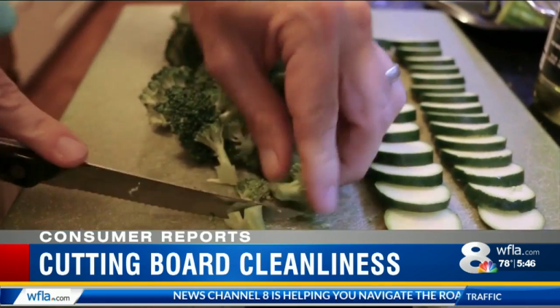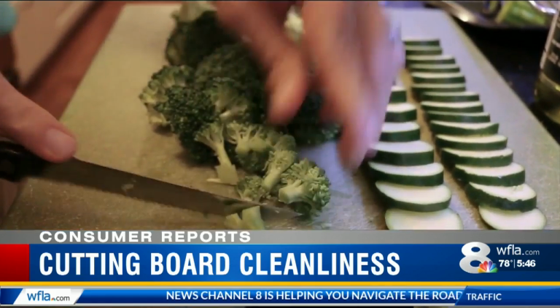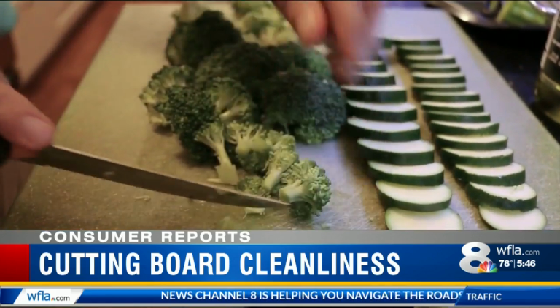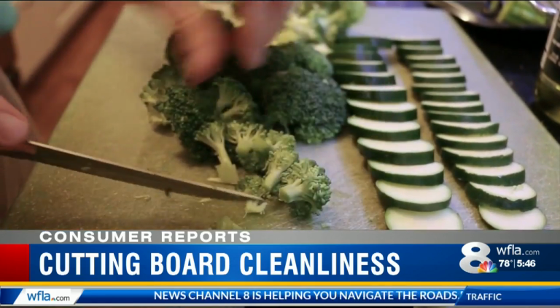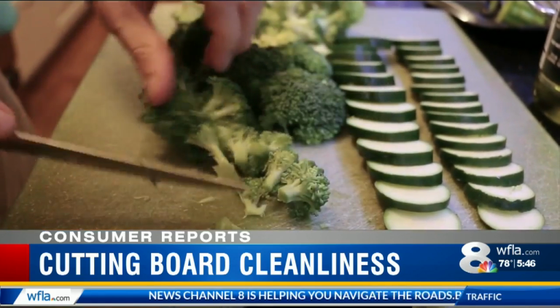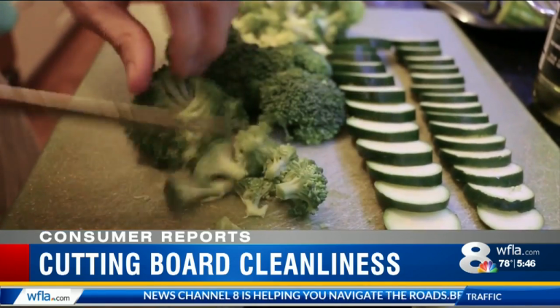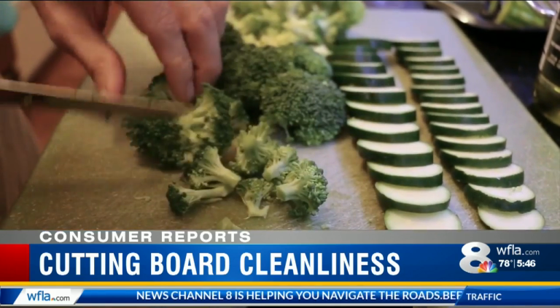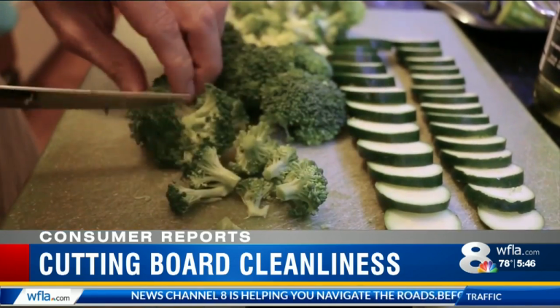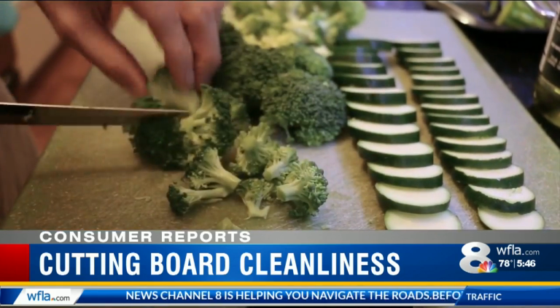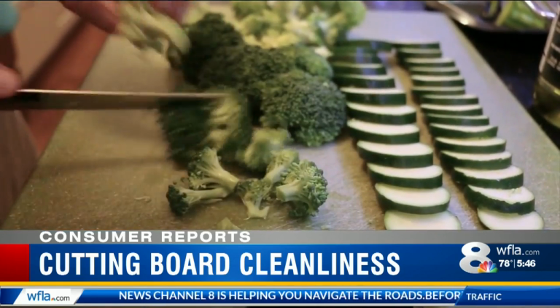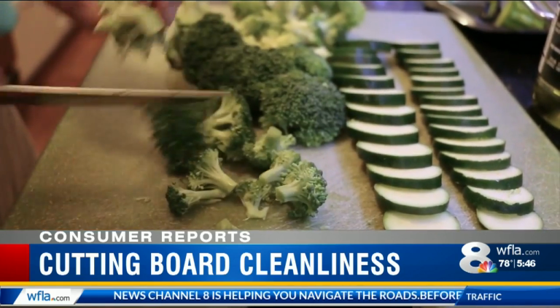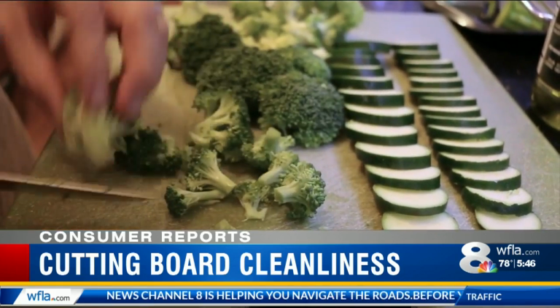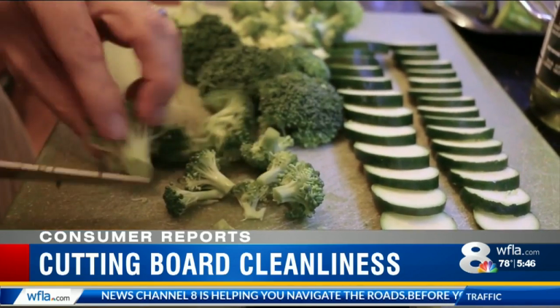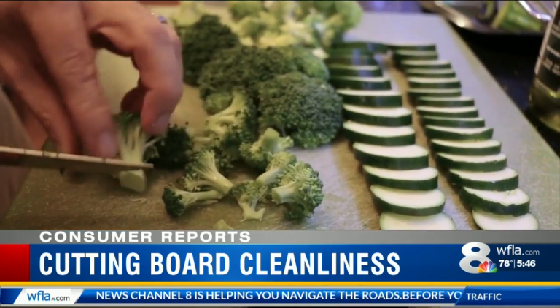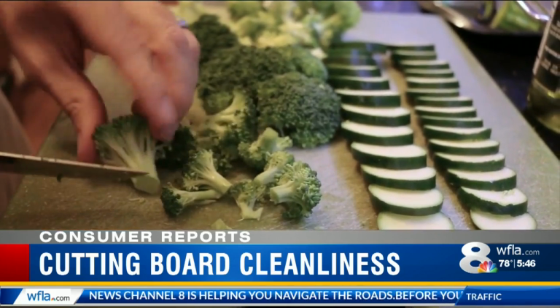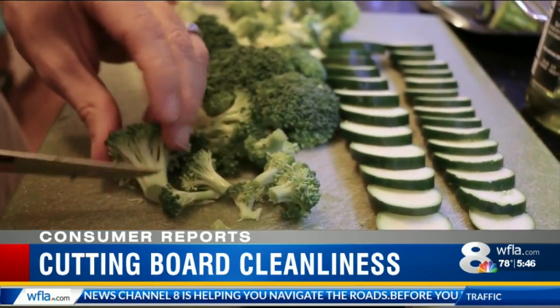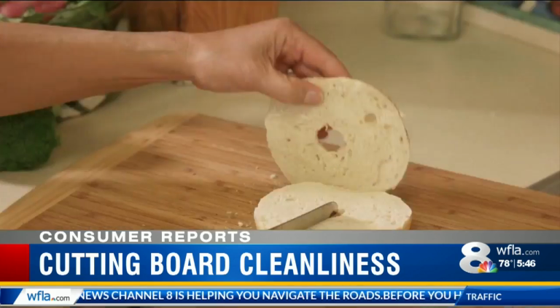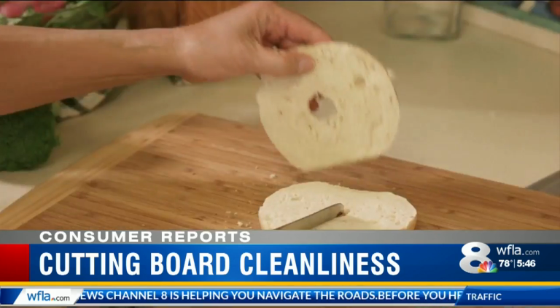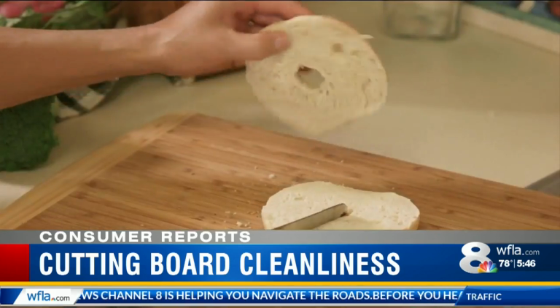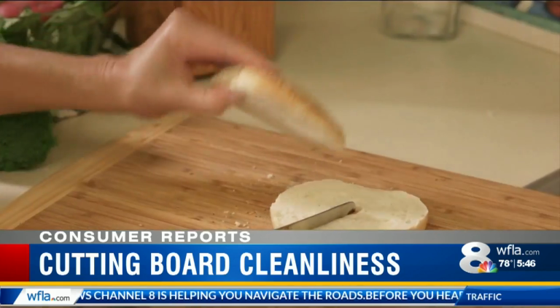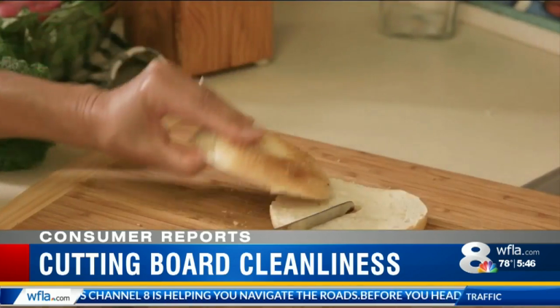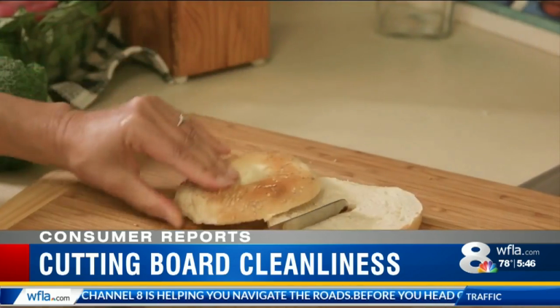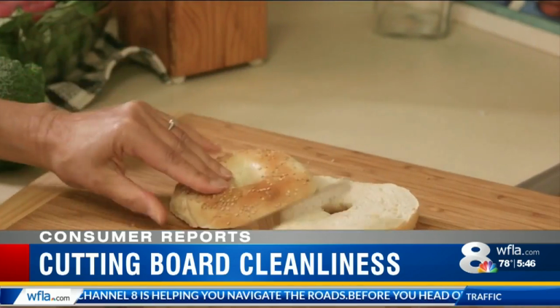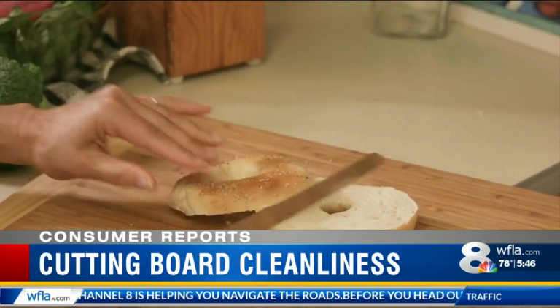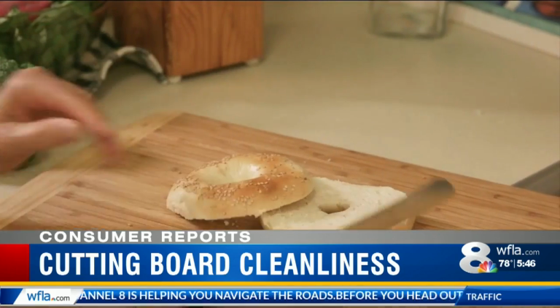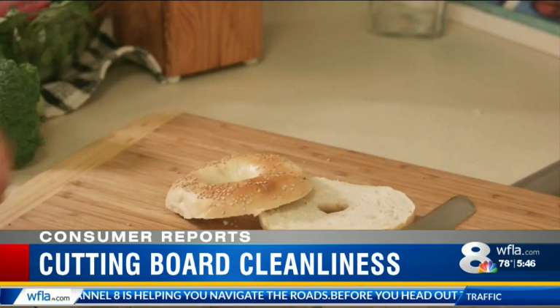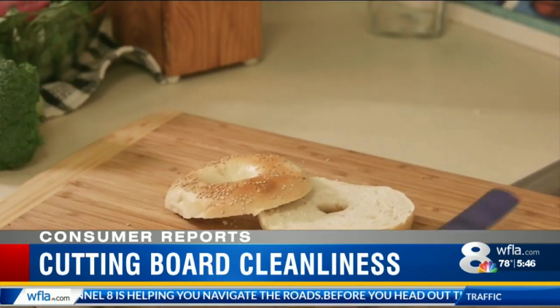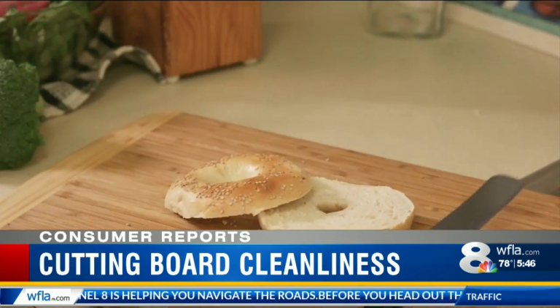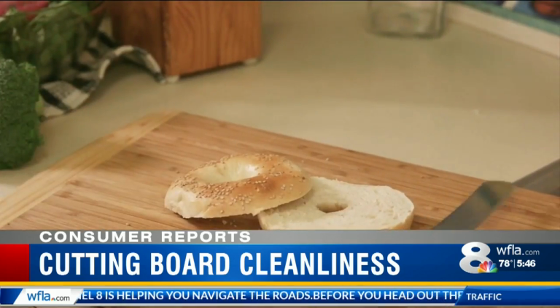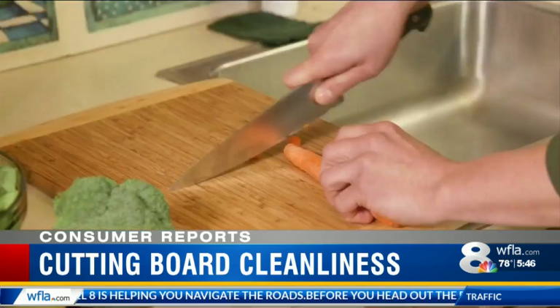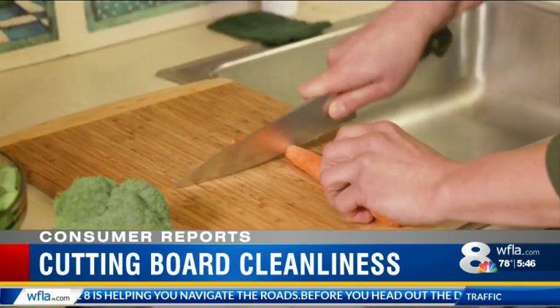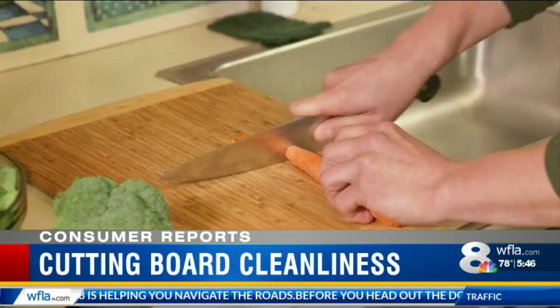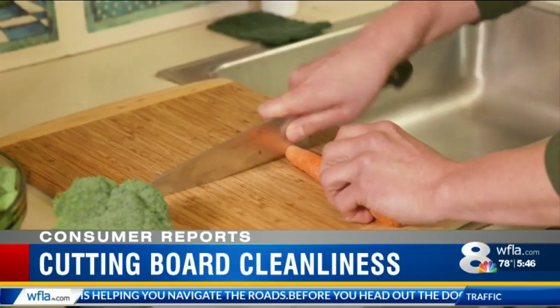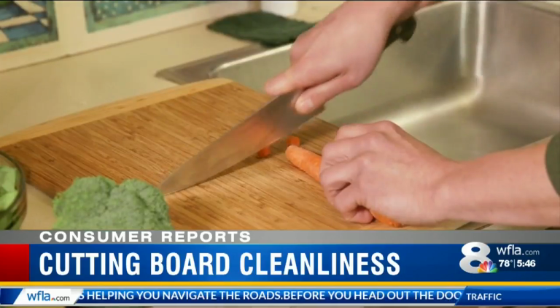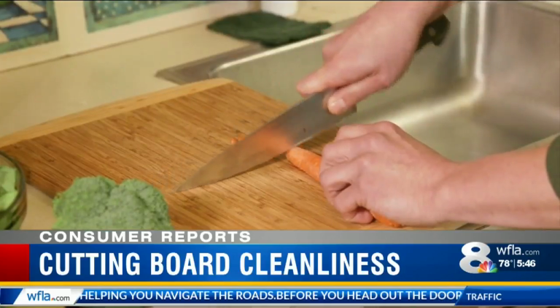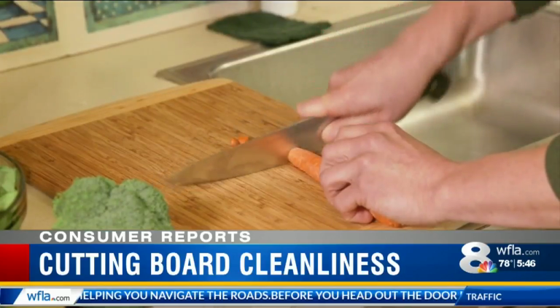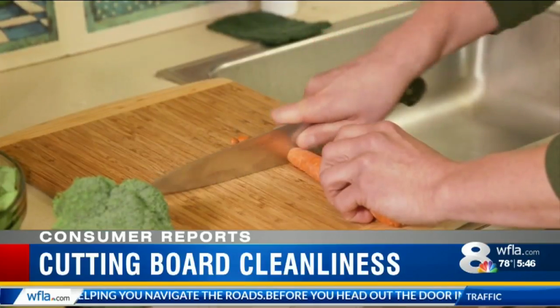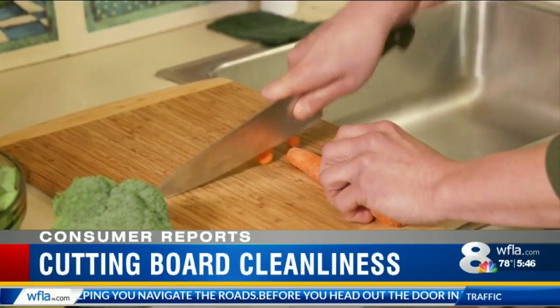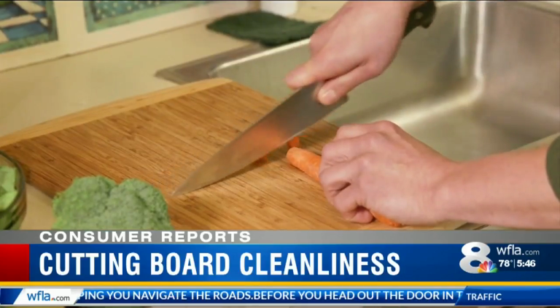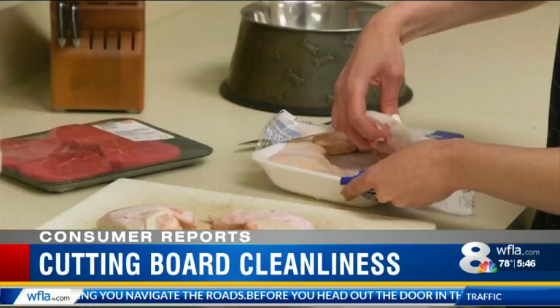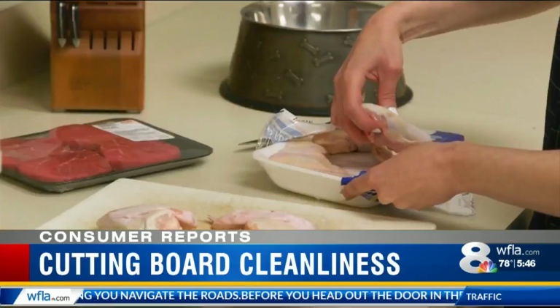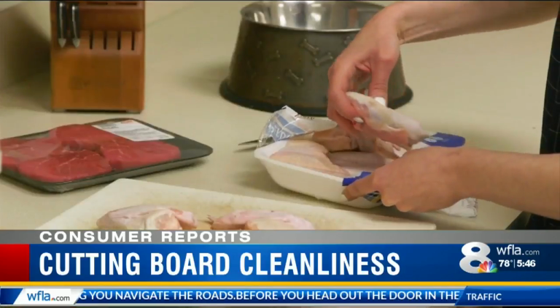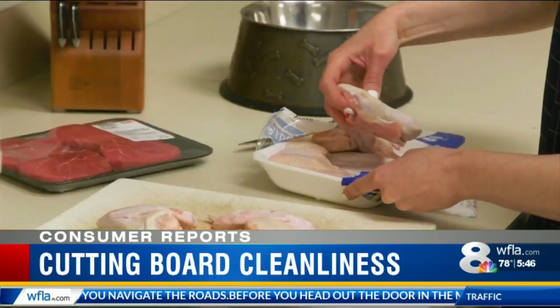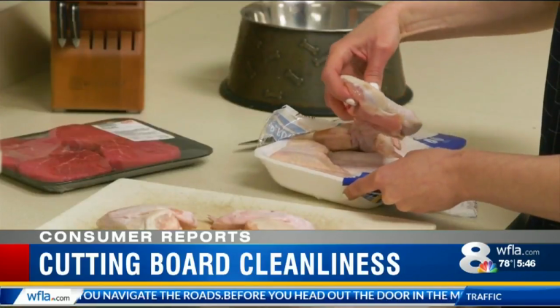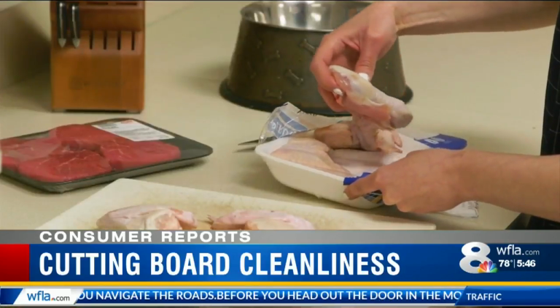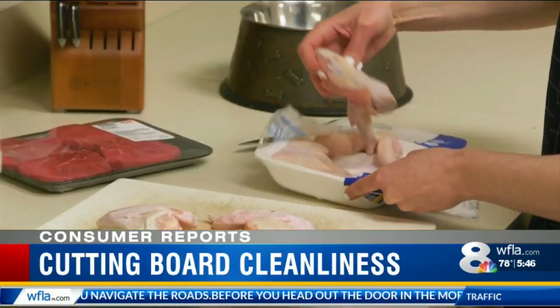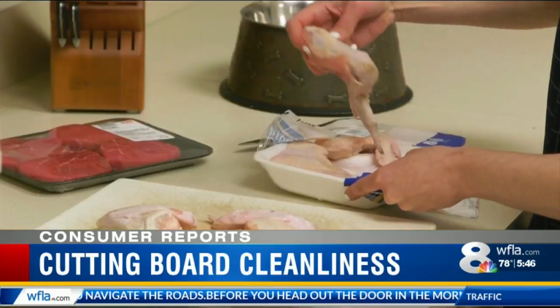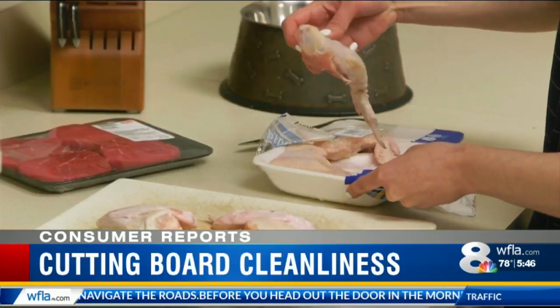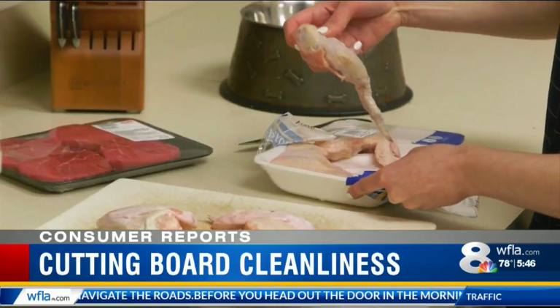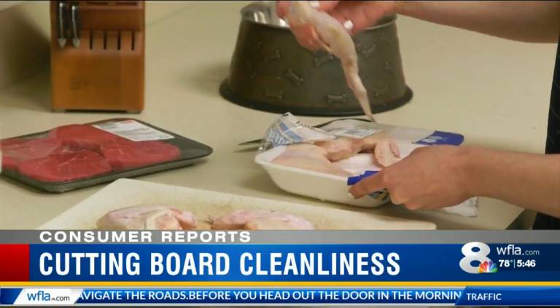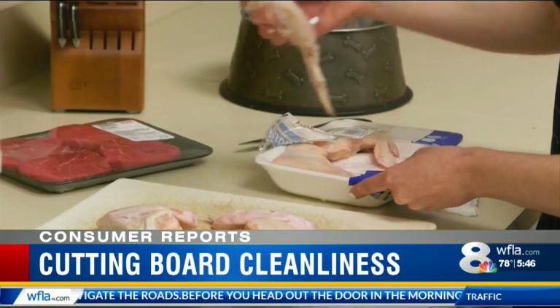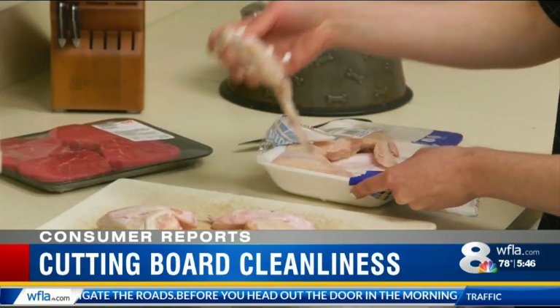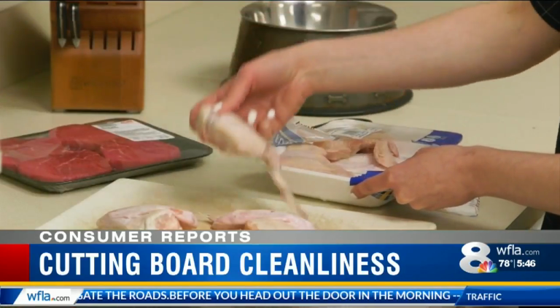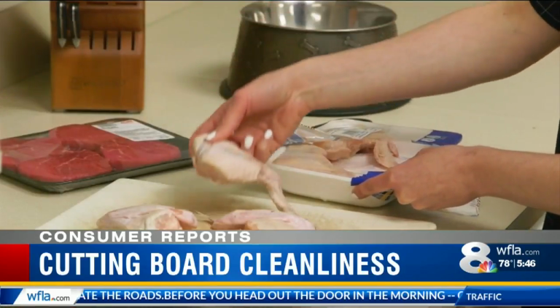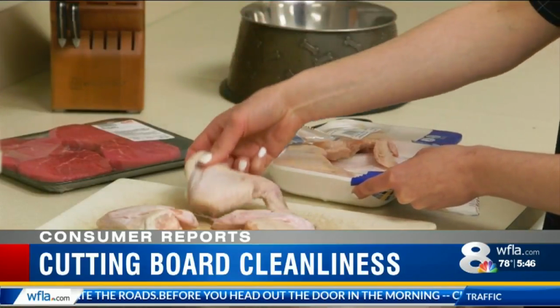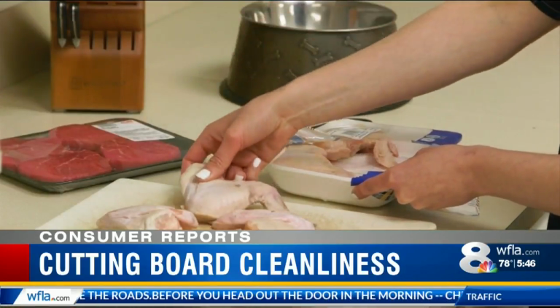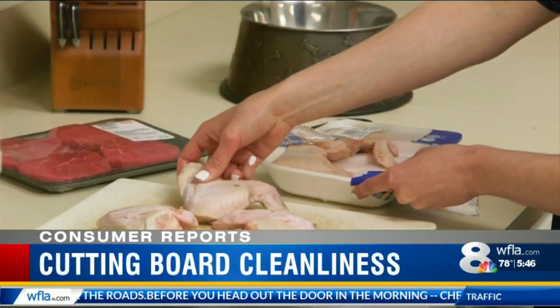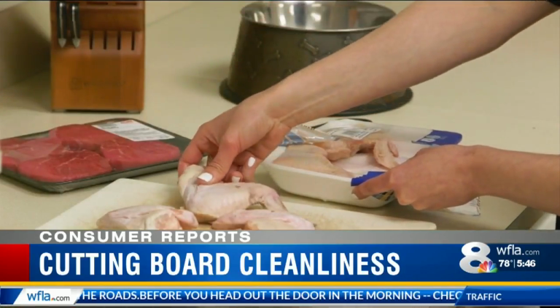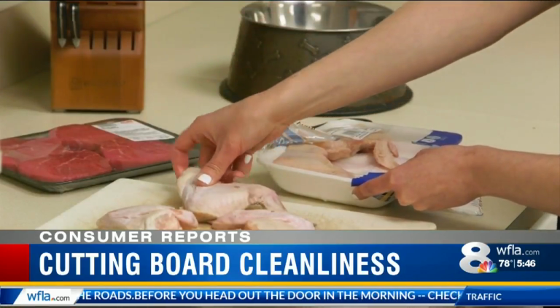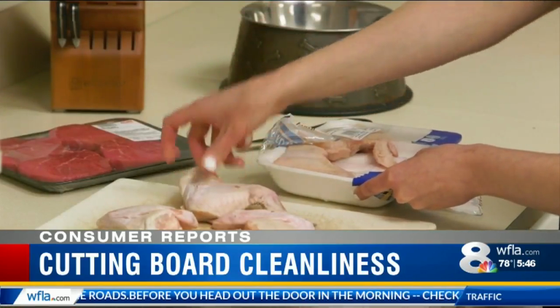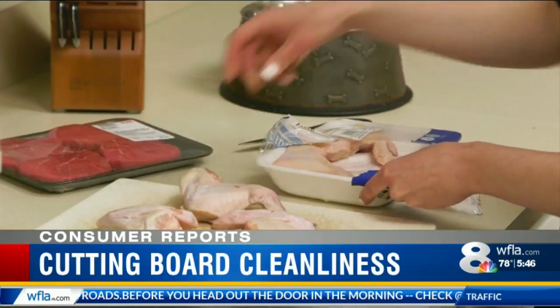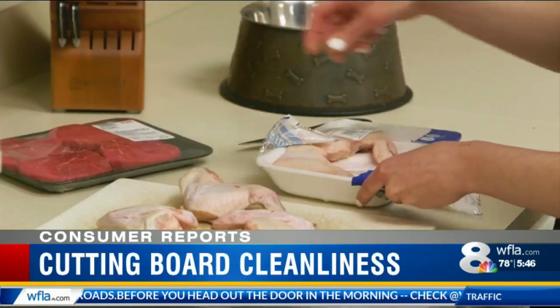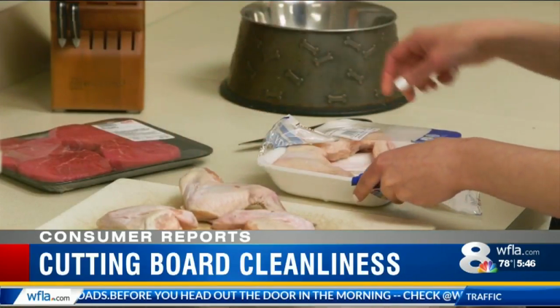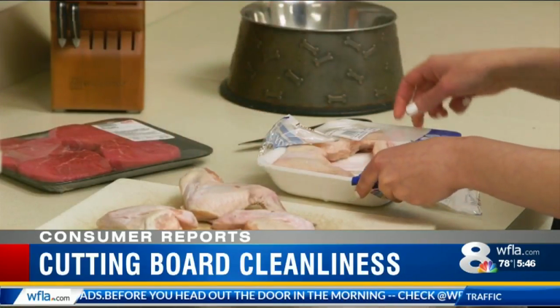One important precaution: don't use the same board for bread, fruit, and veggies that you use for cutting up raw meat, fish, and poultry.